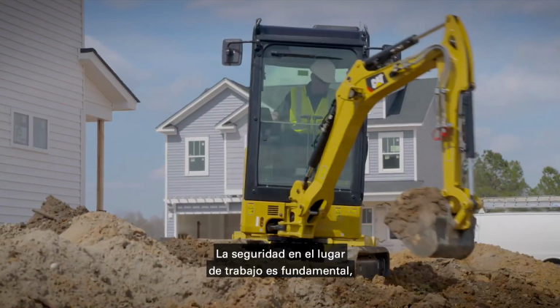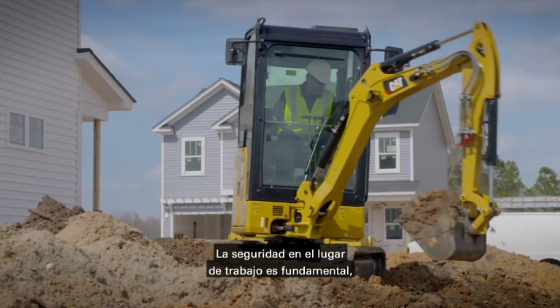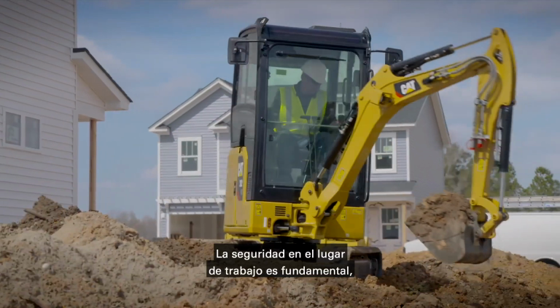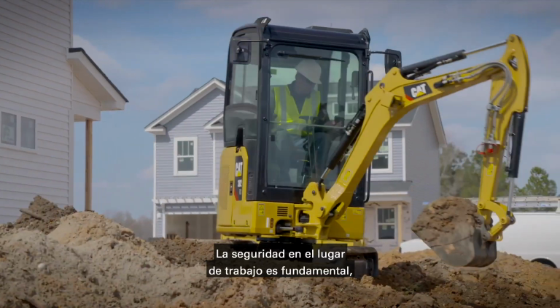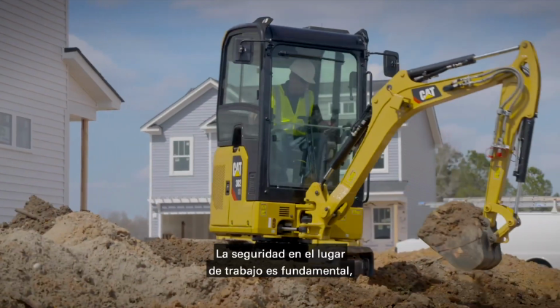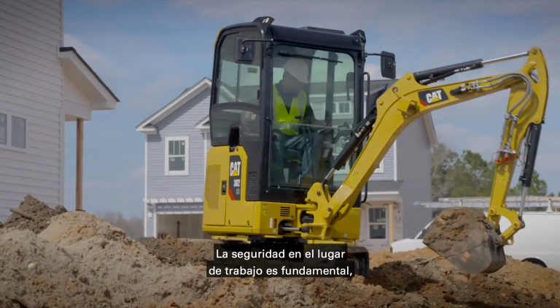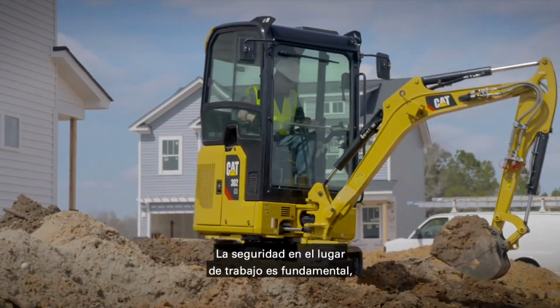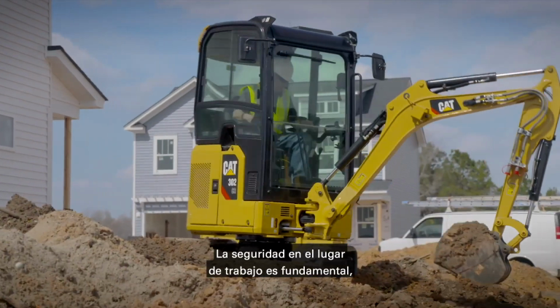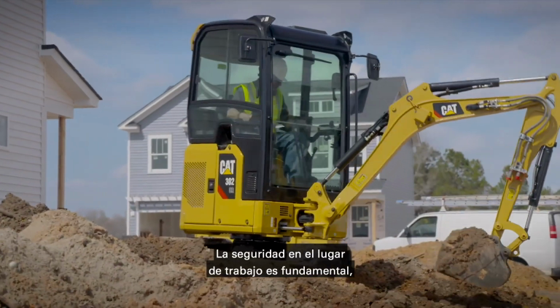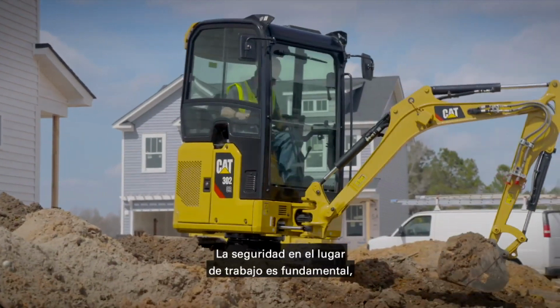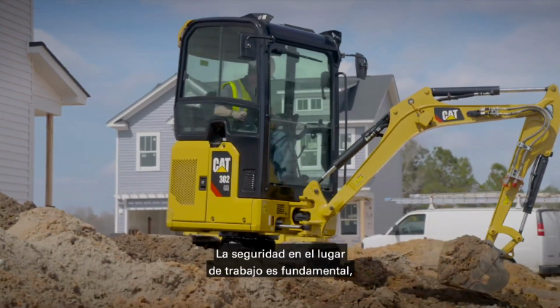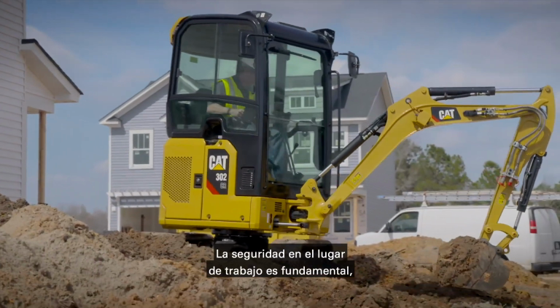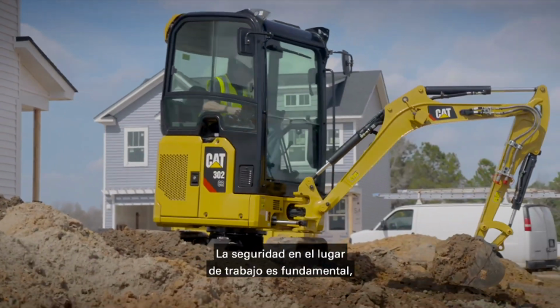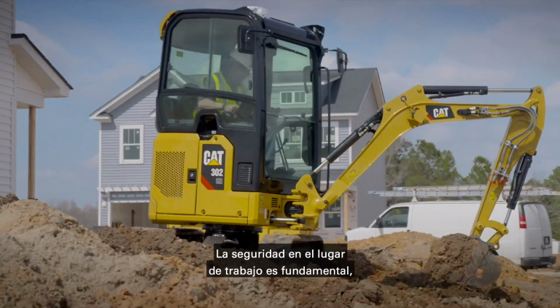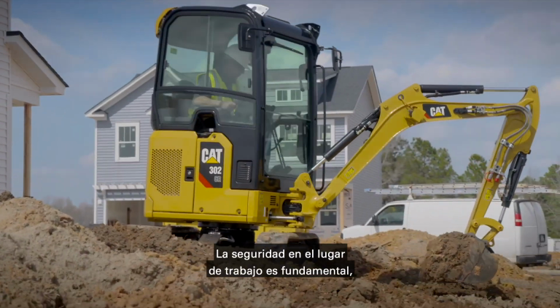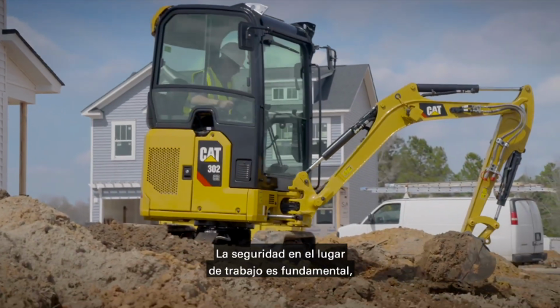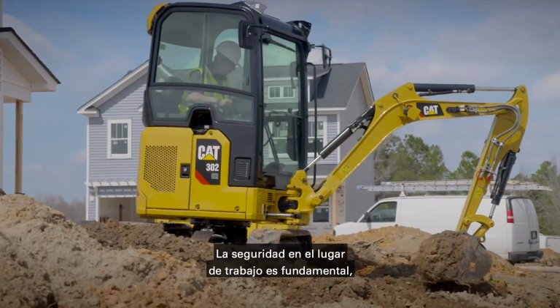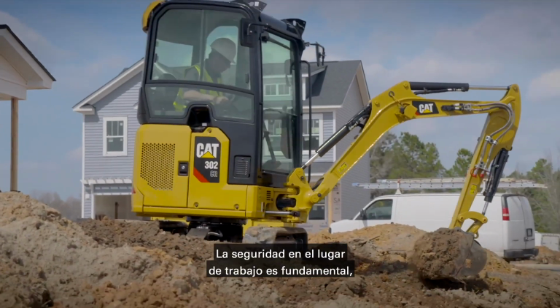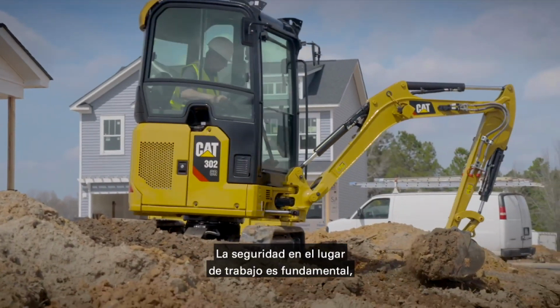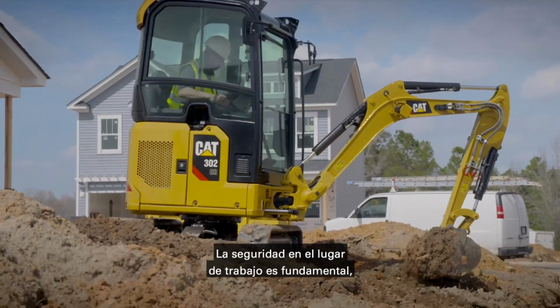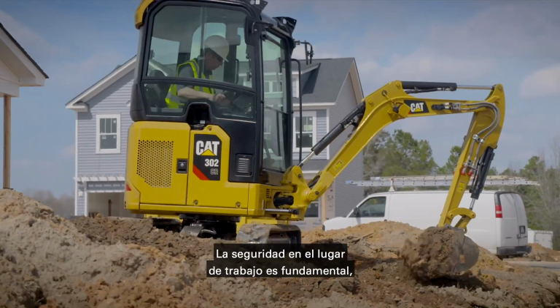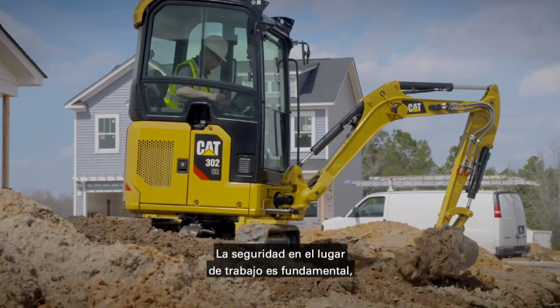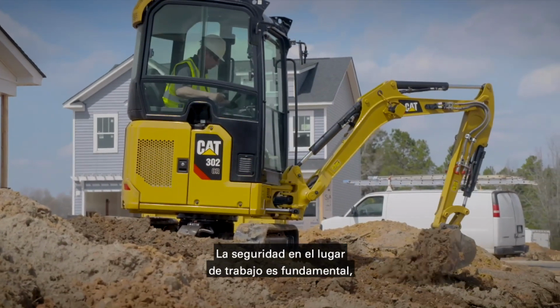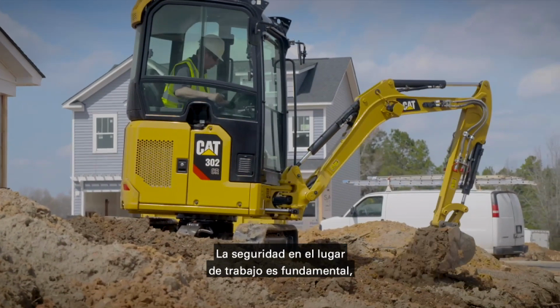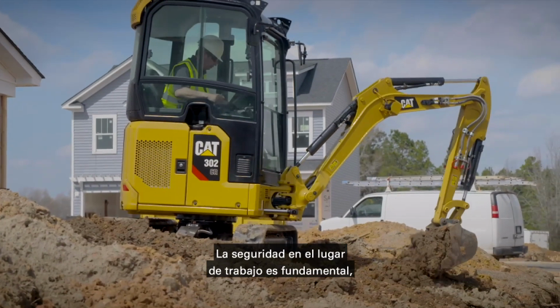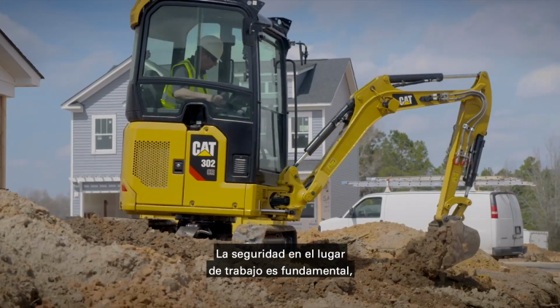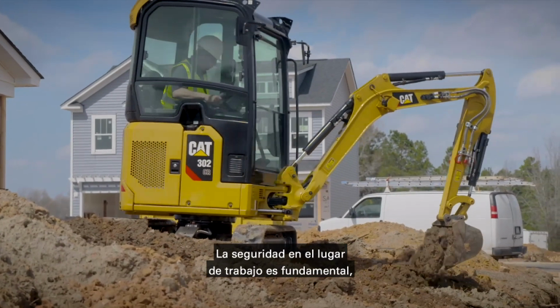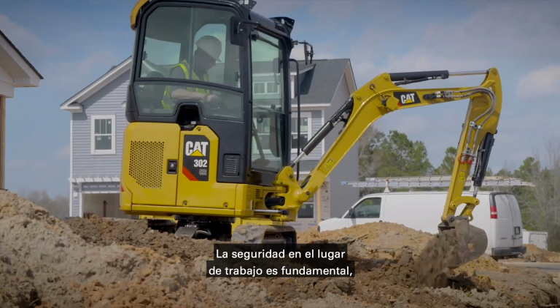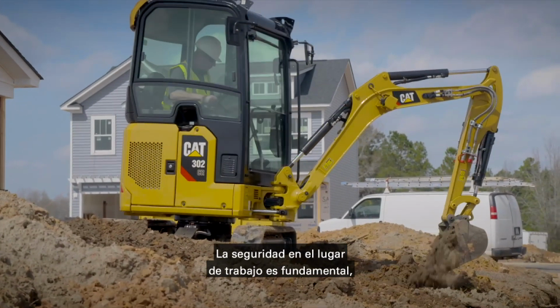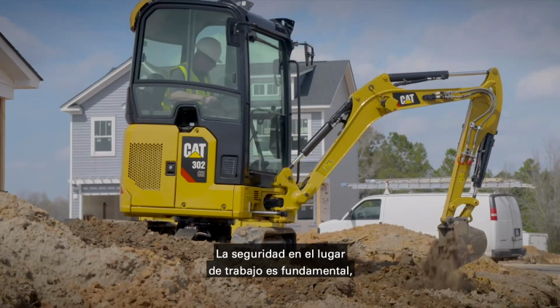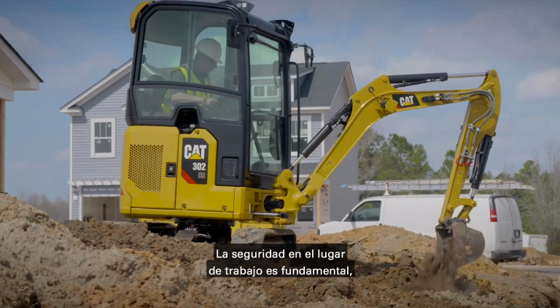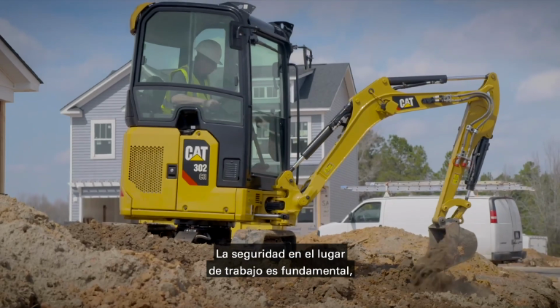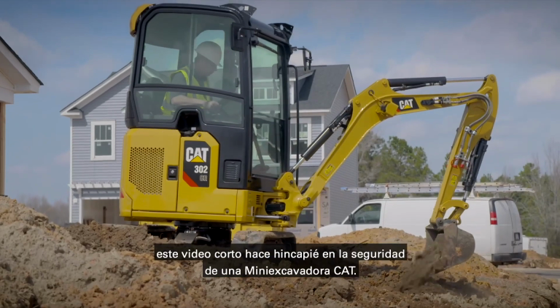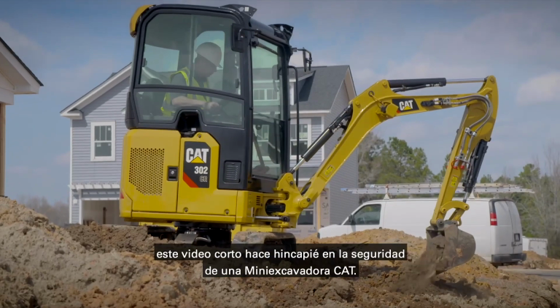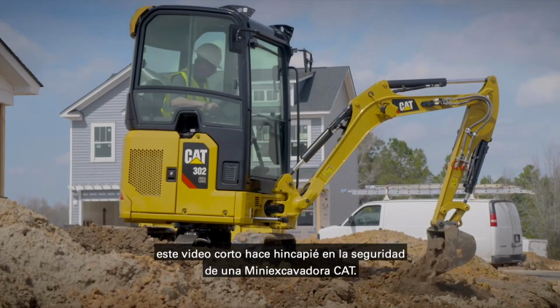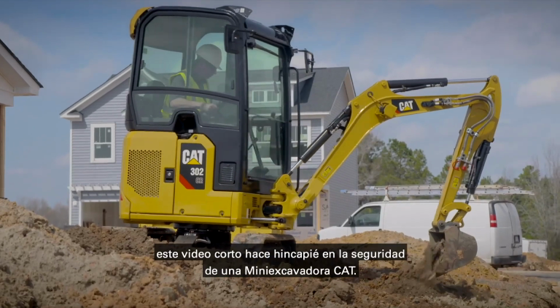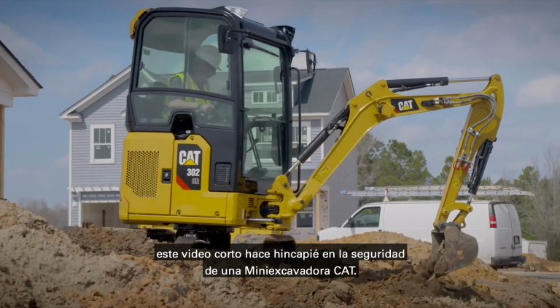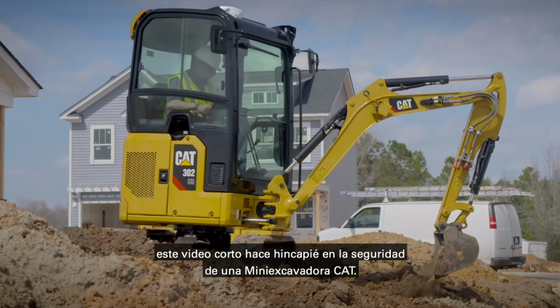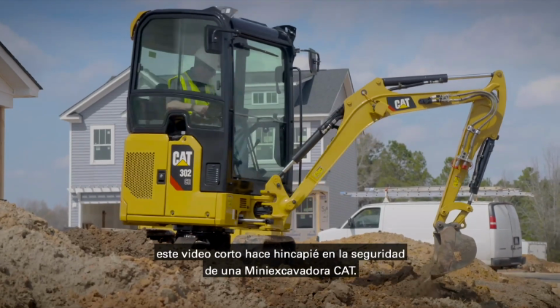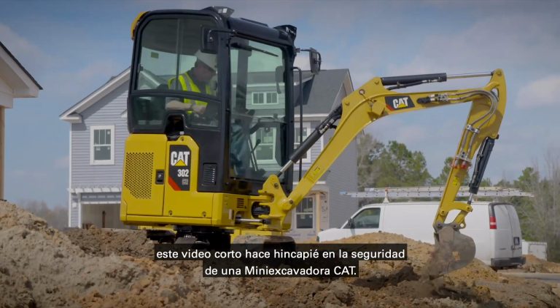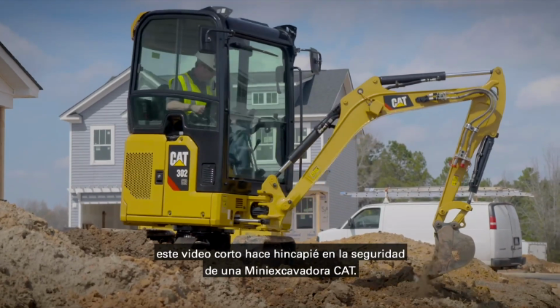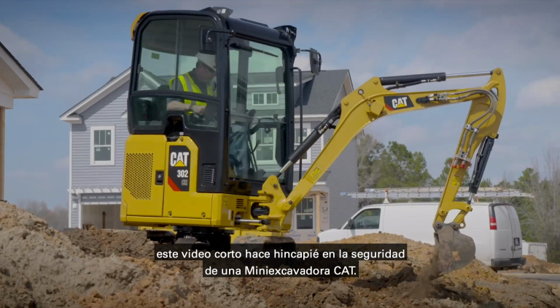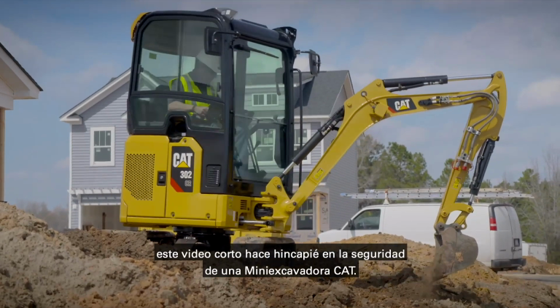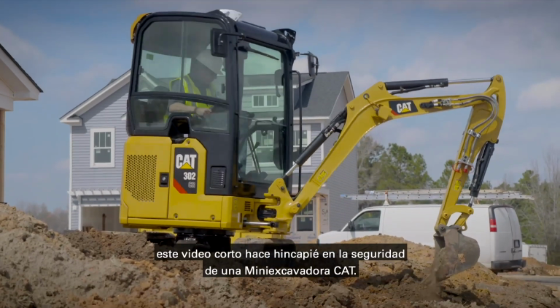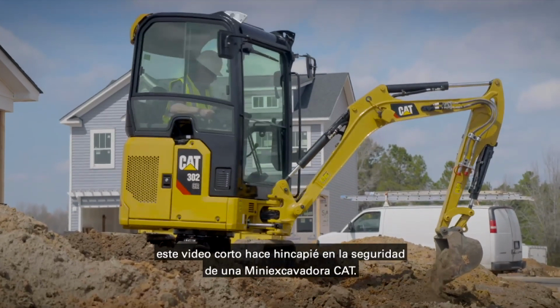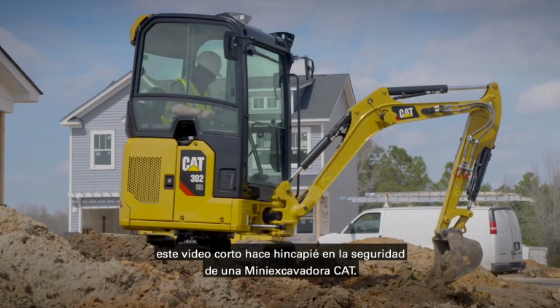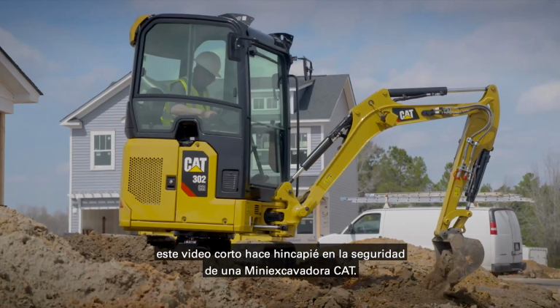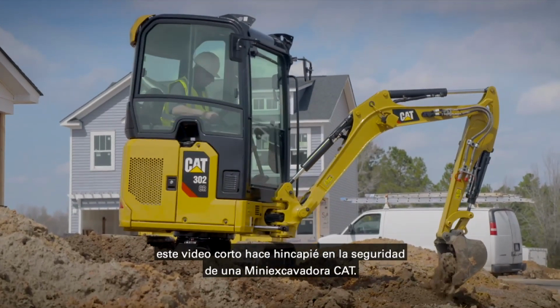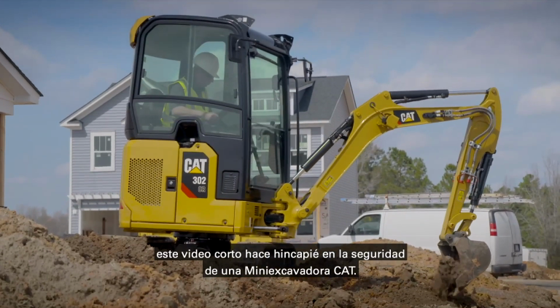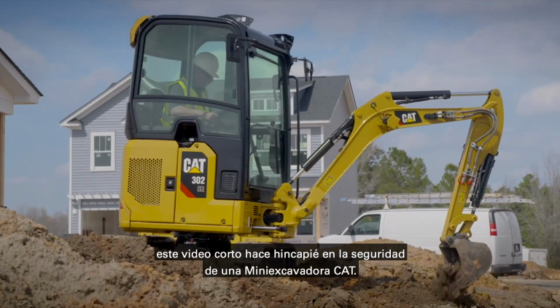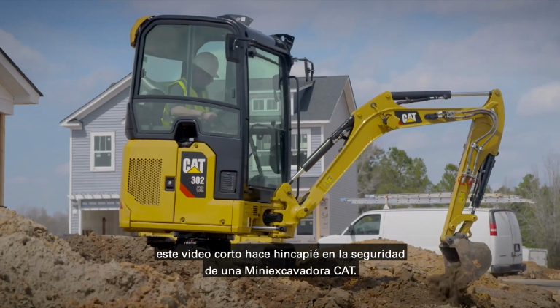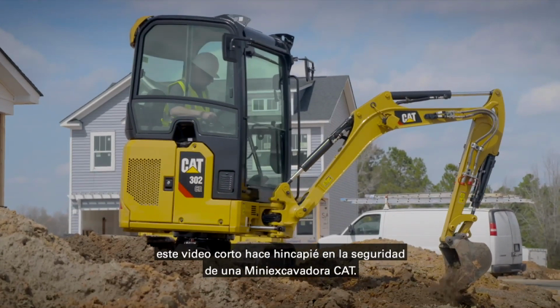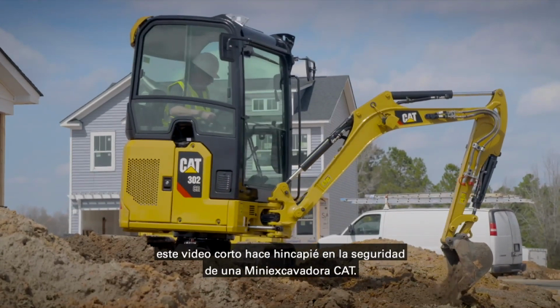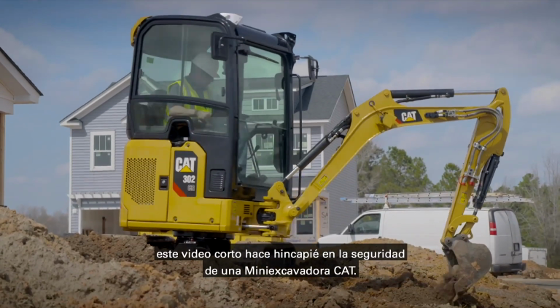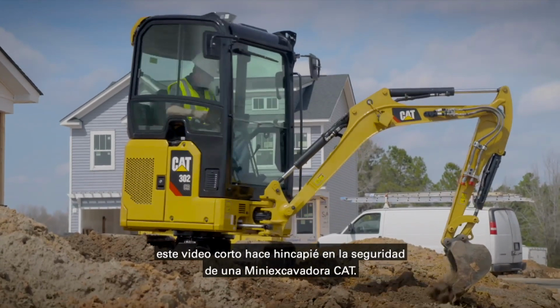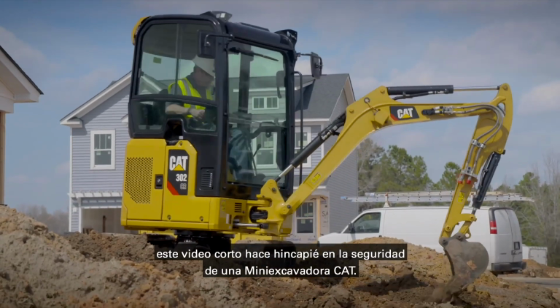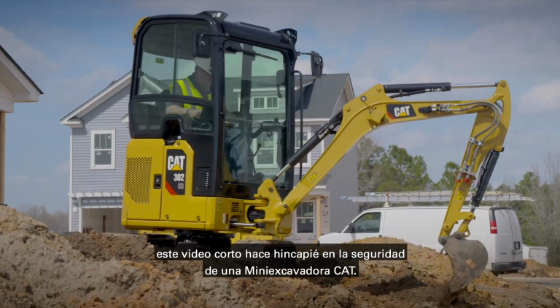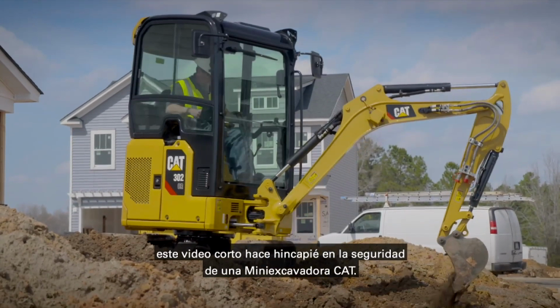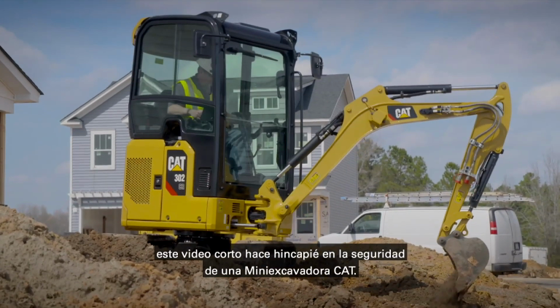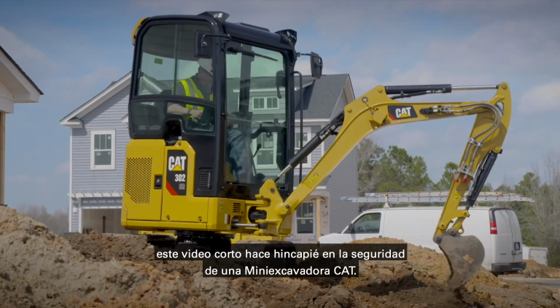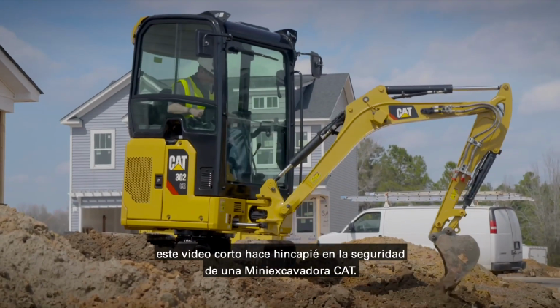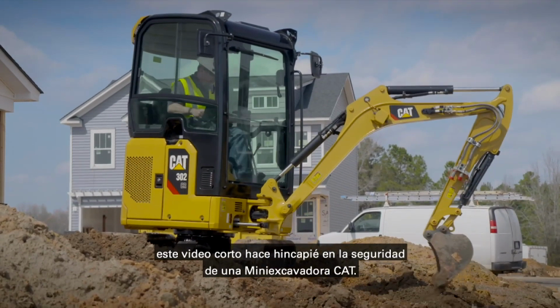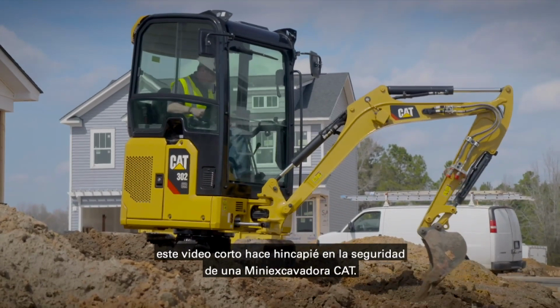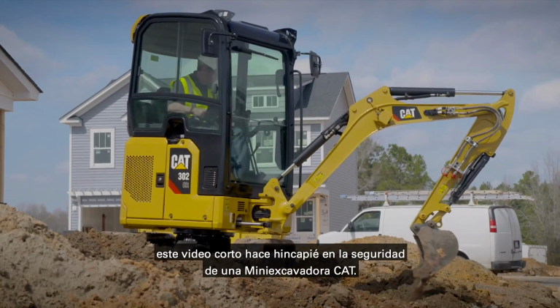Safety on the job site is critical. This quick video focuses on safety on a CAT Mini excavator.